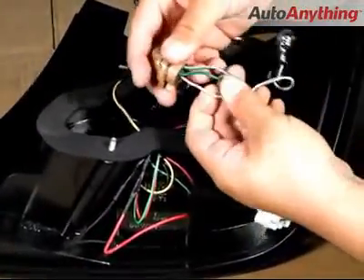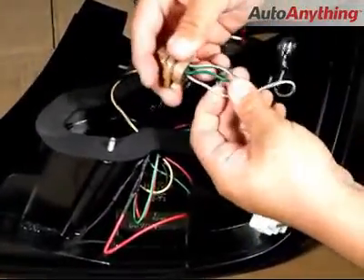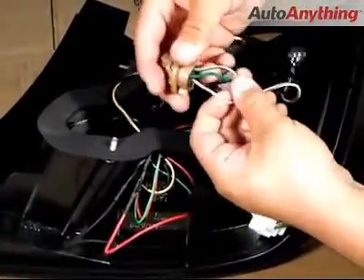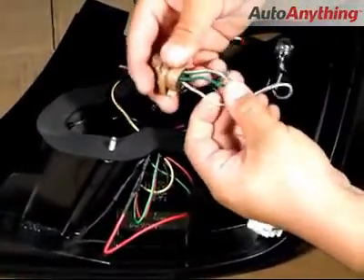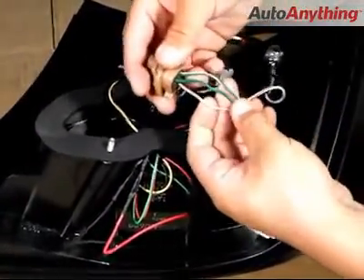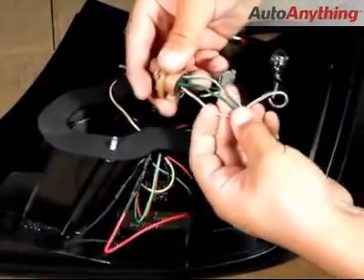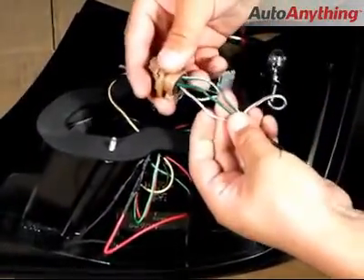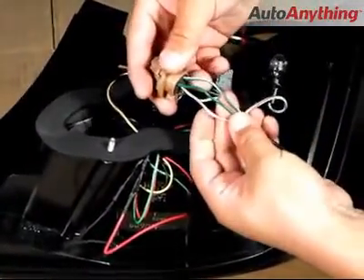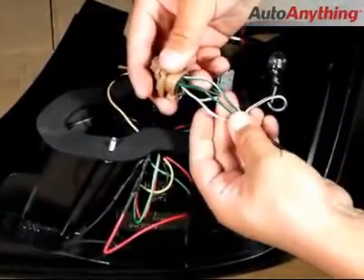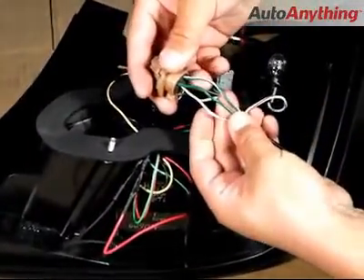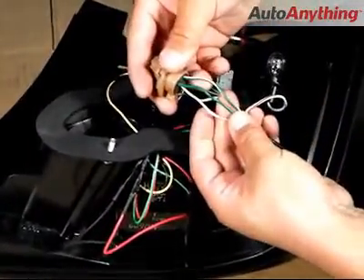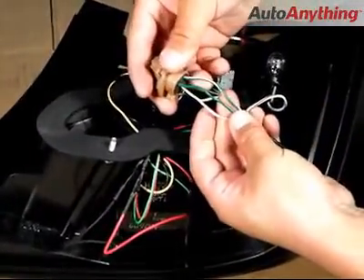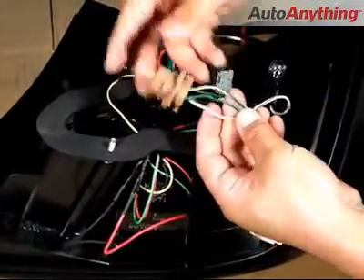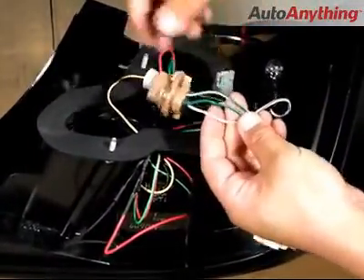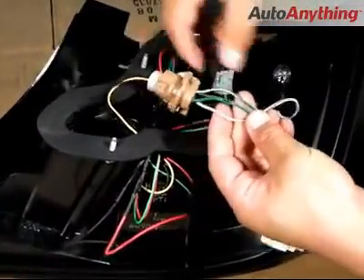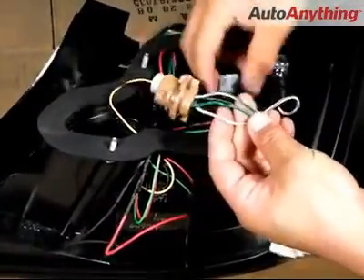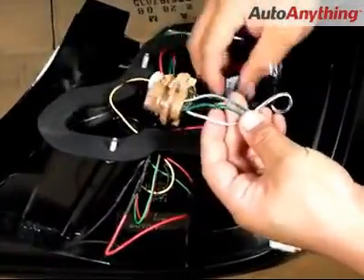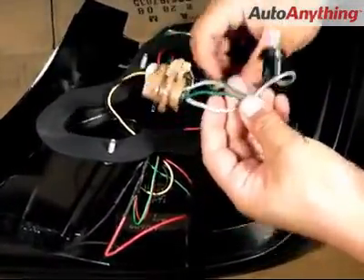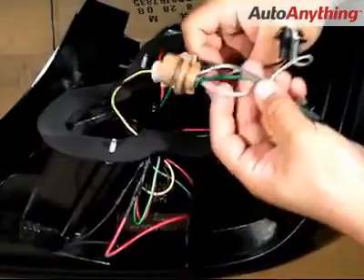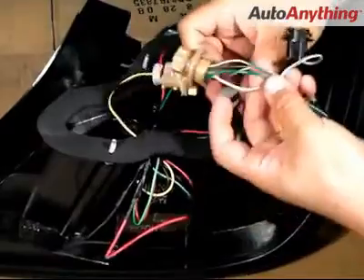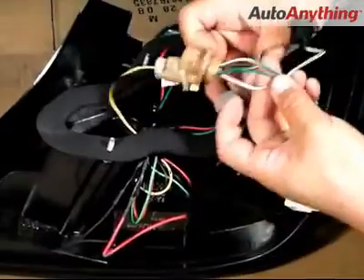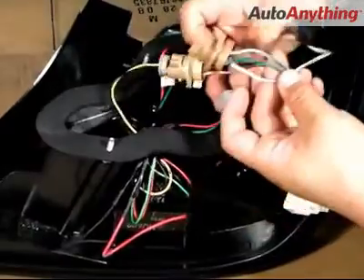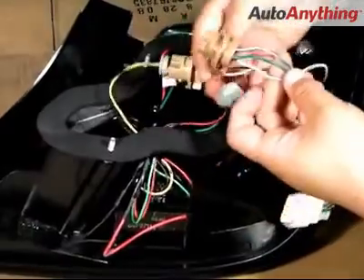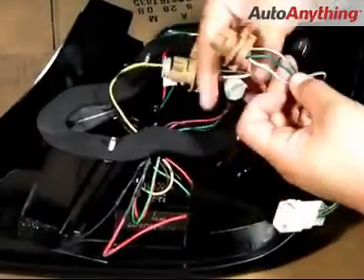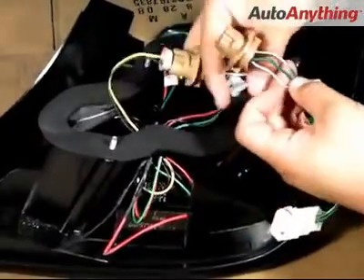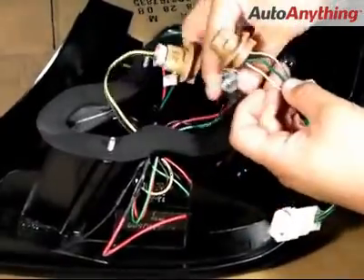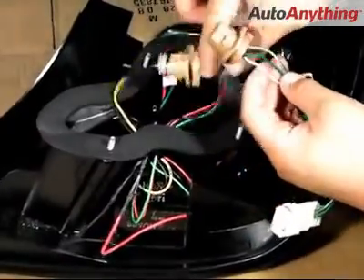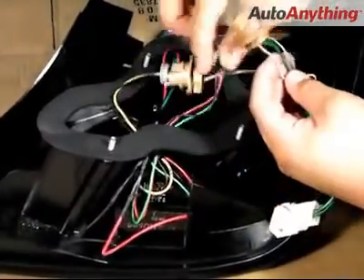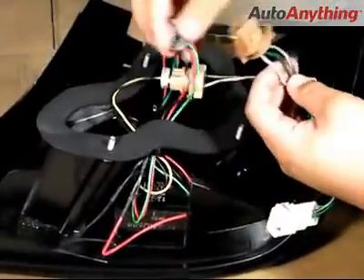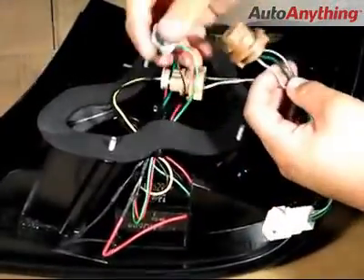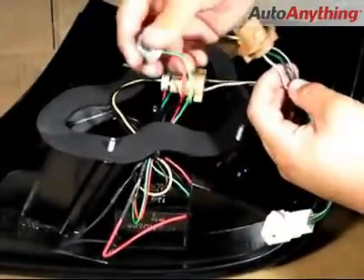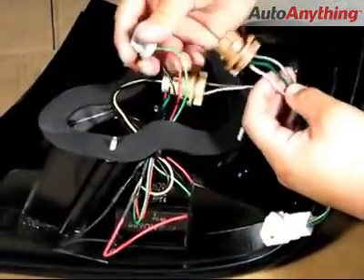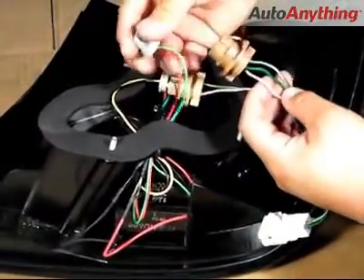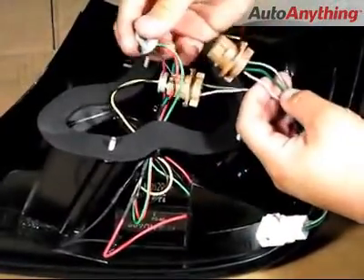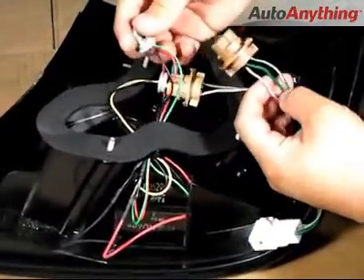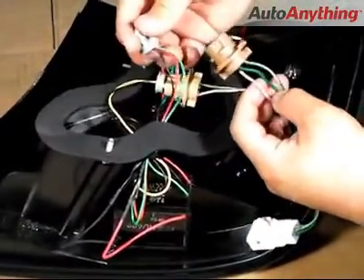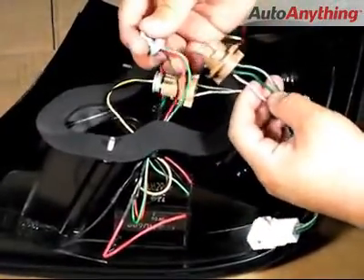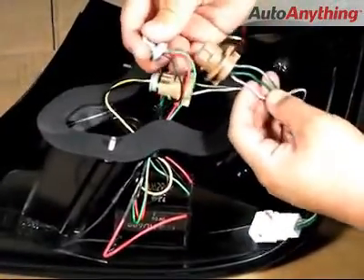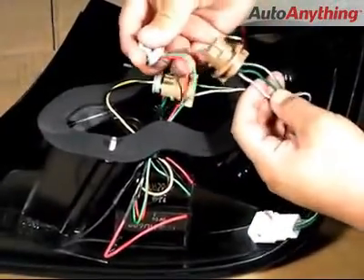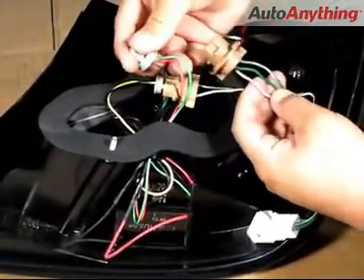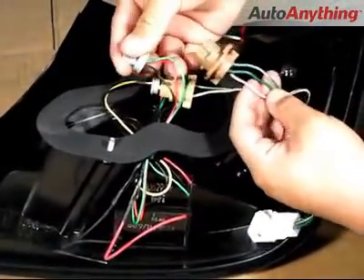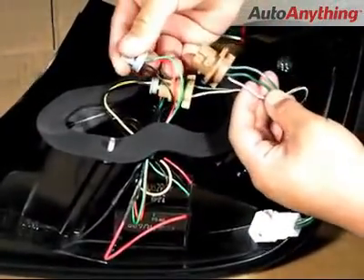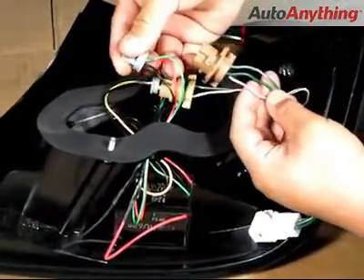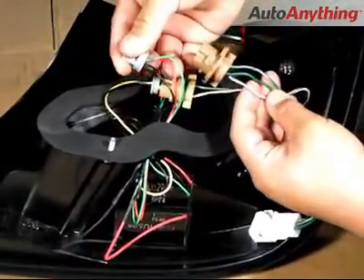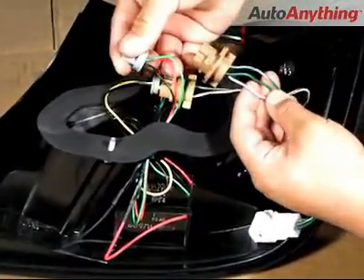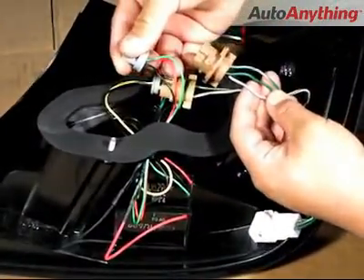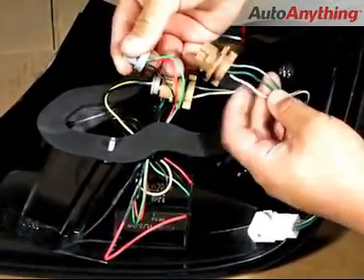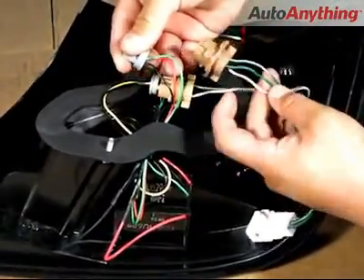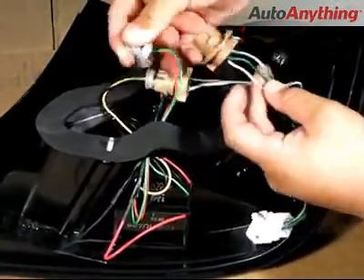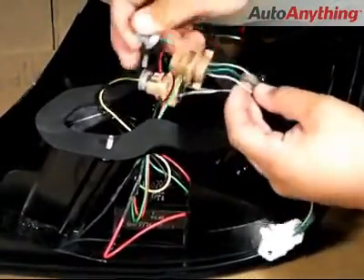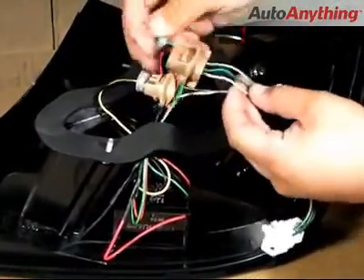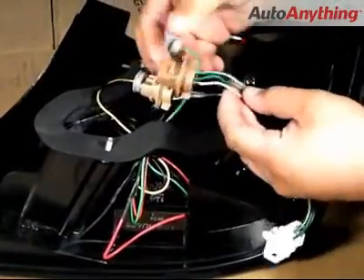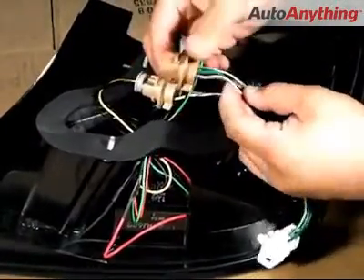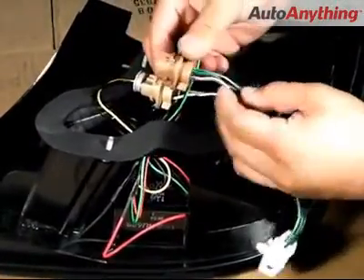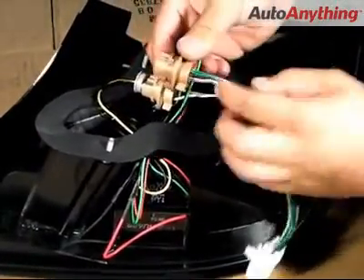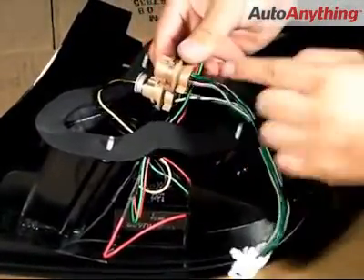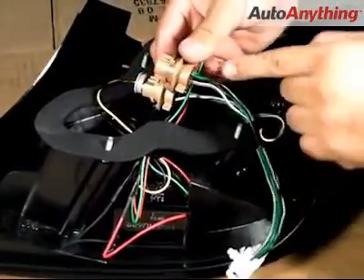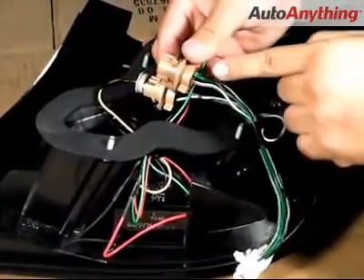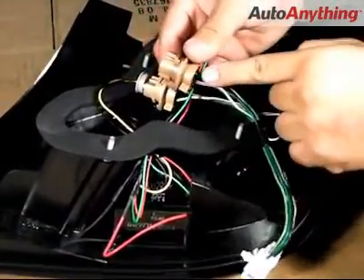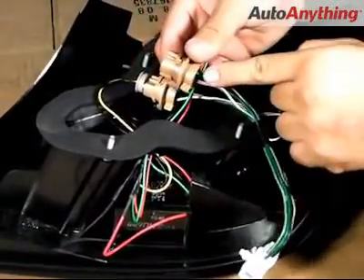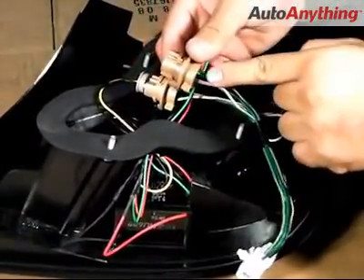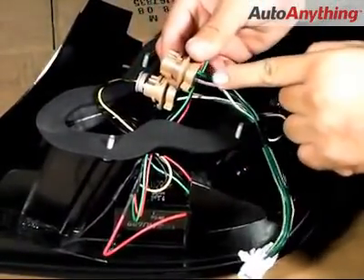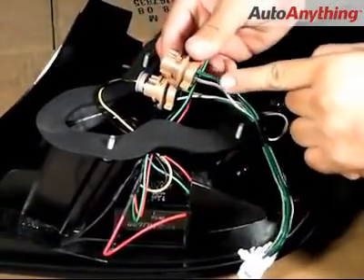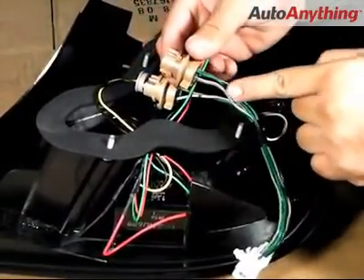Once that has been established, we can then go ahead and plug all the harnesses from the LED tail lights into the stock sockets.